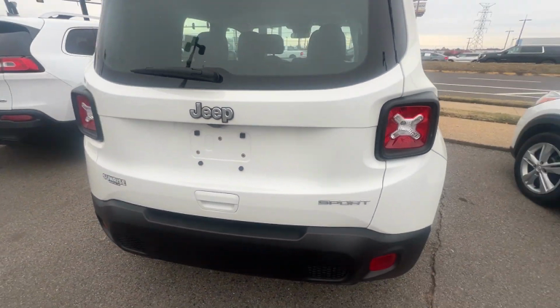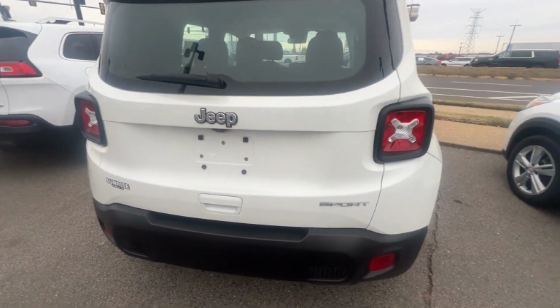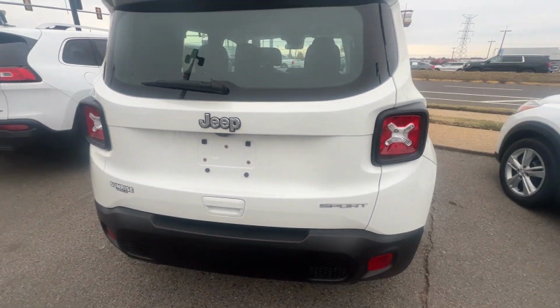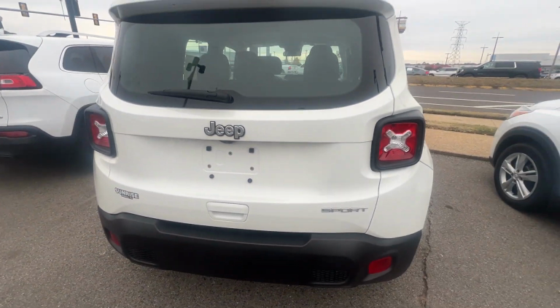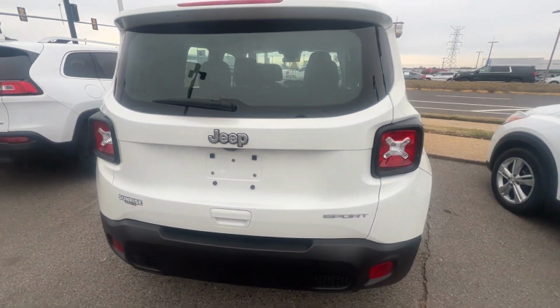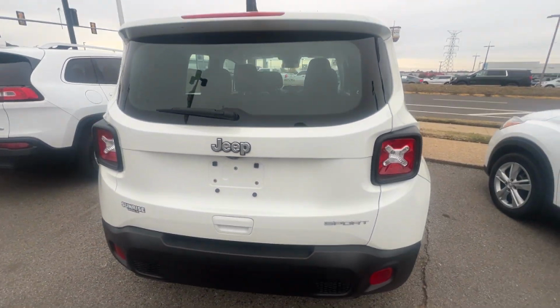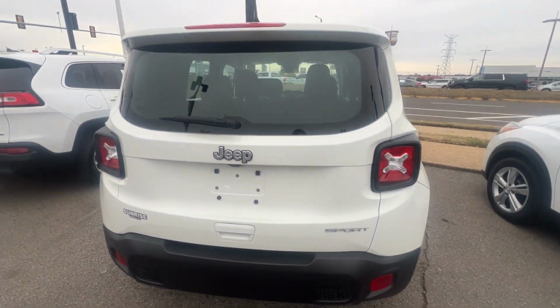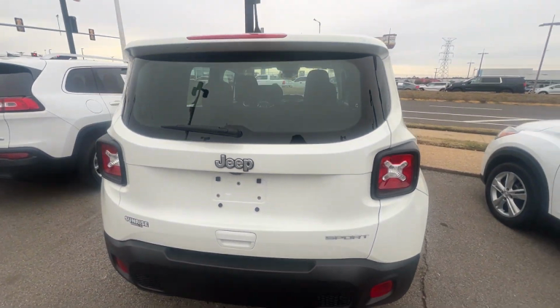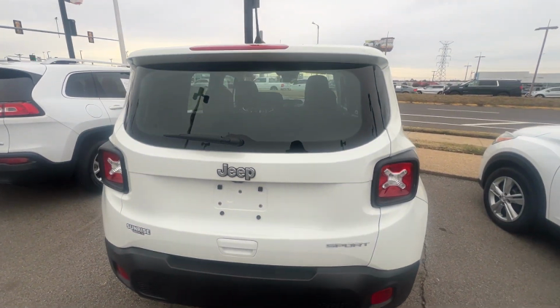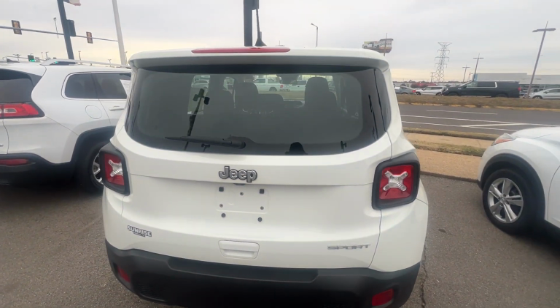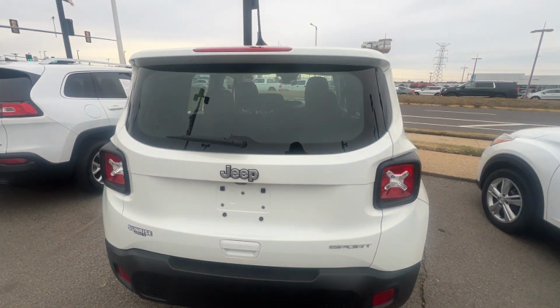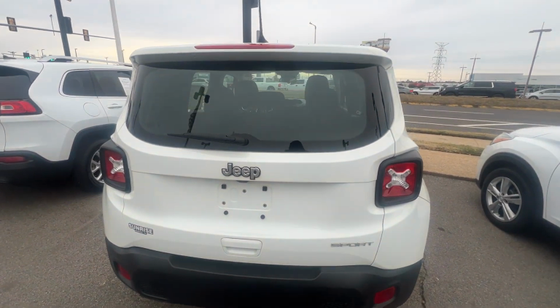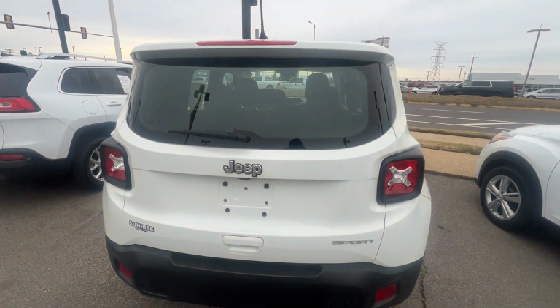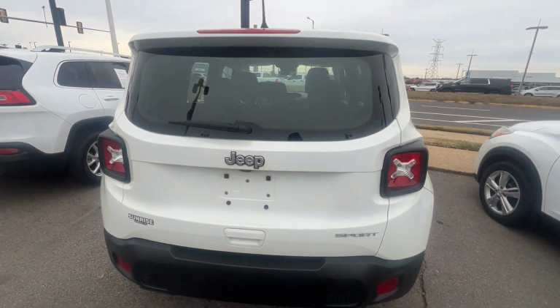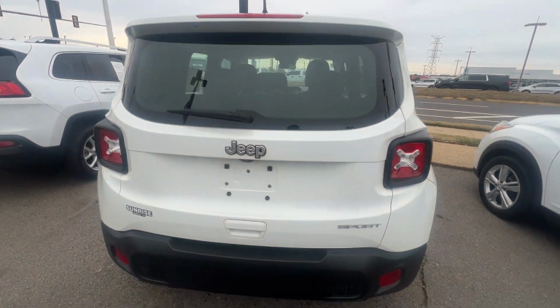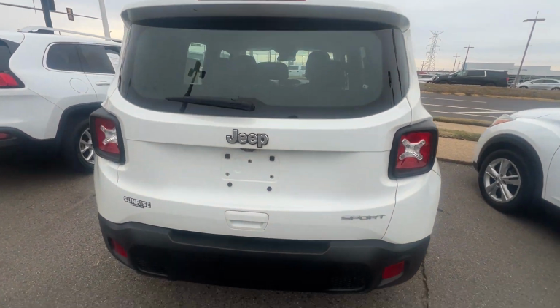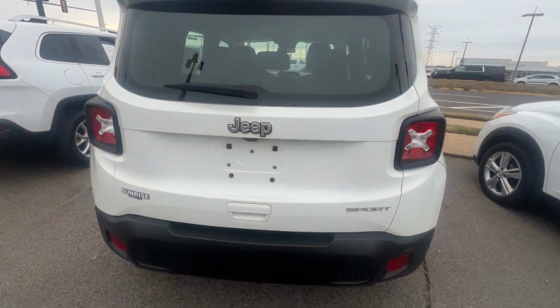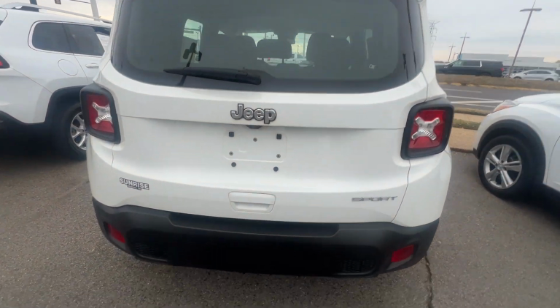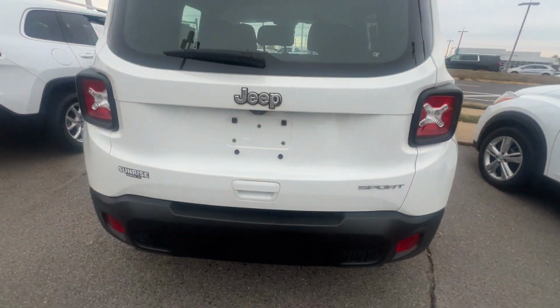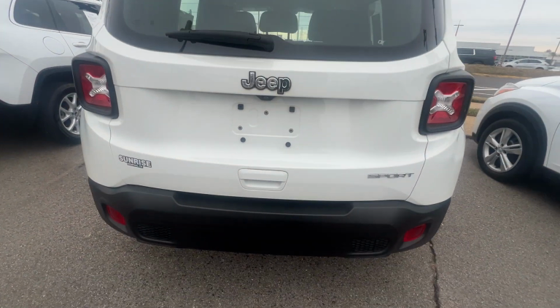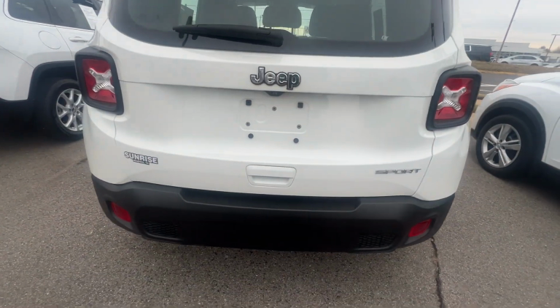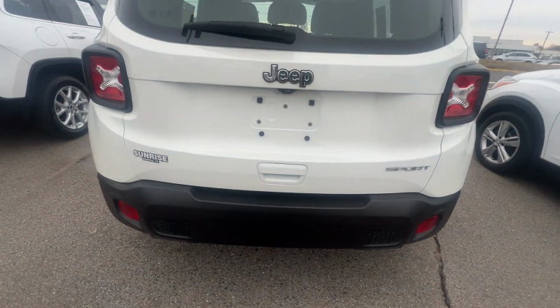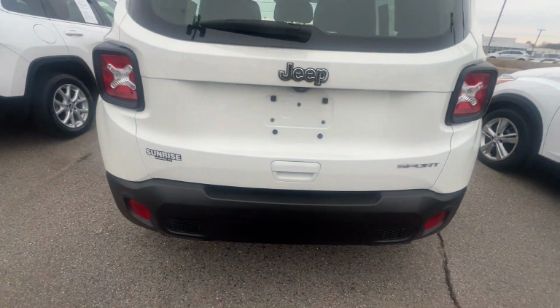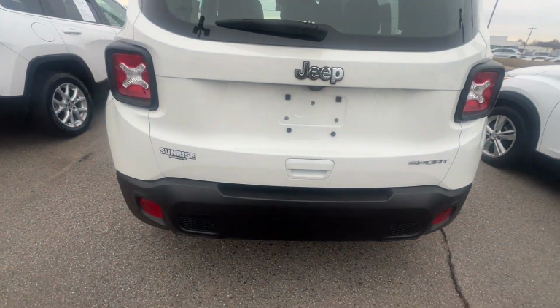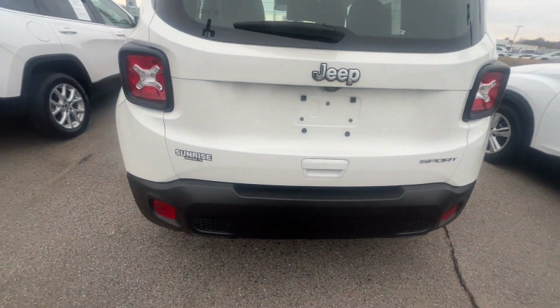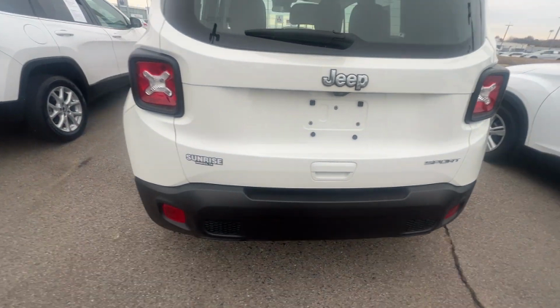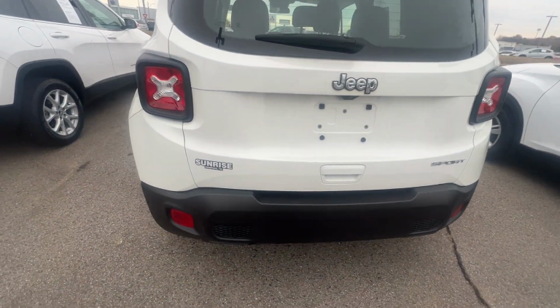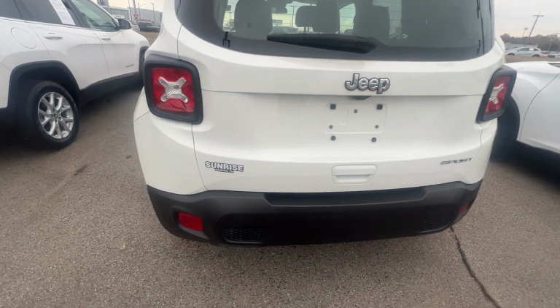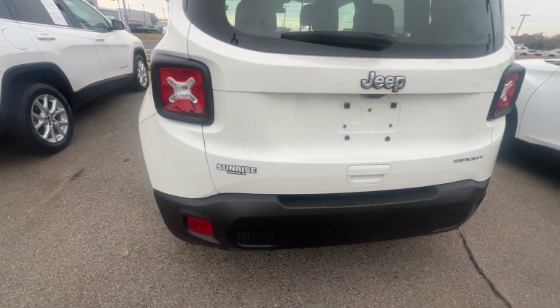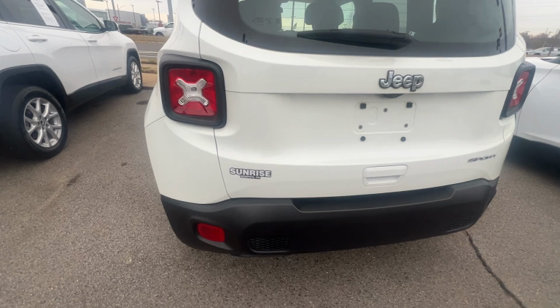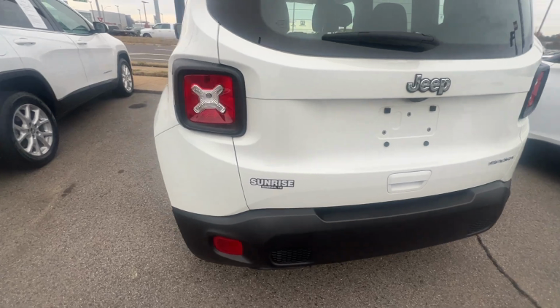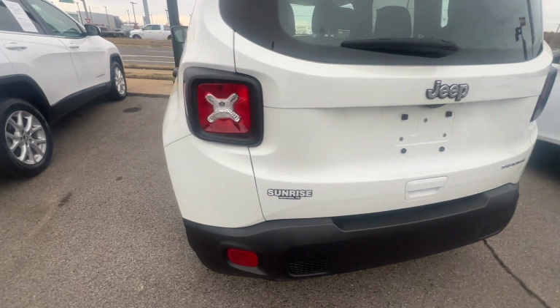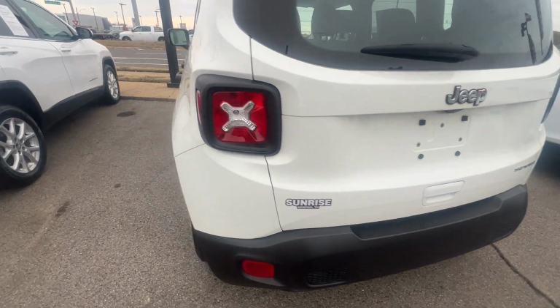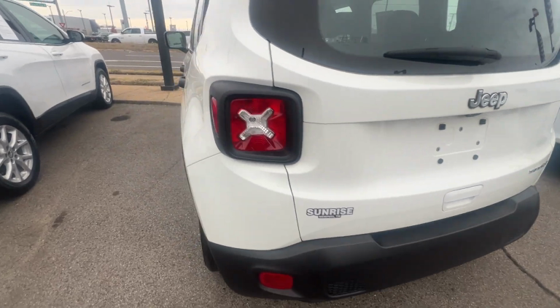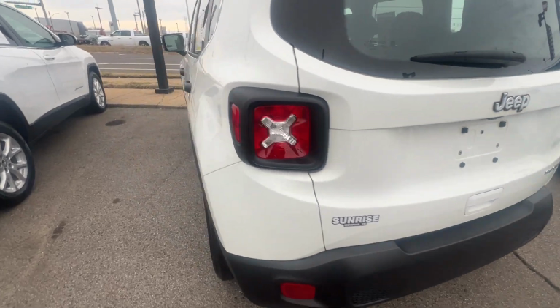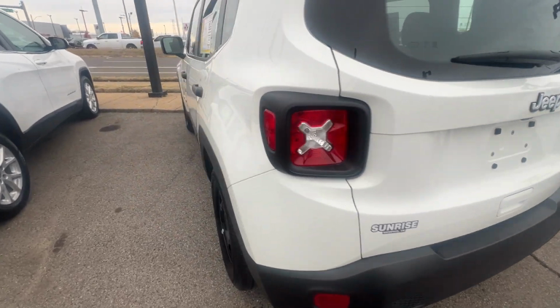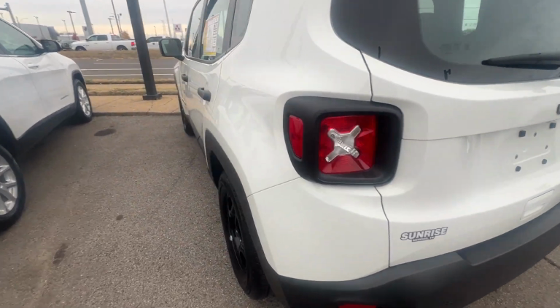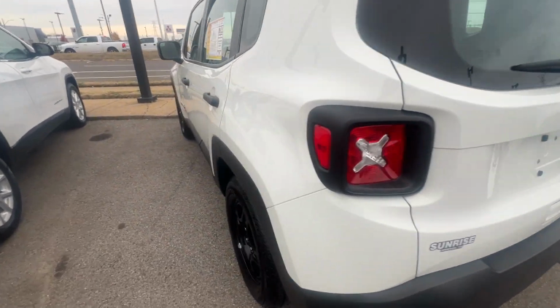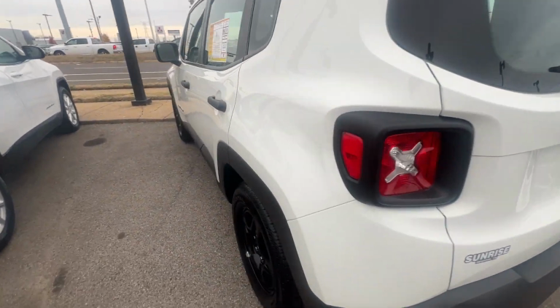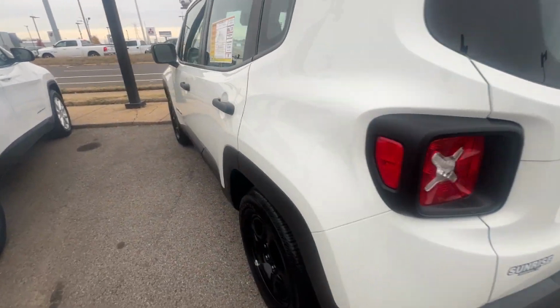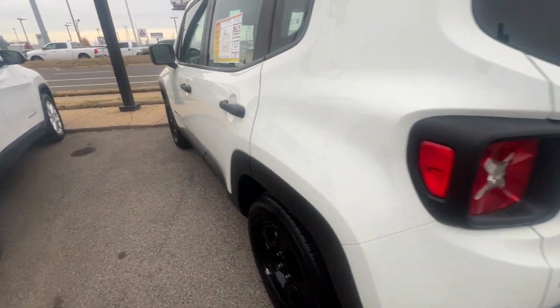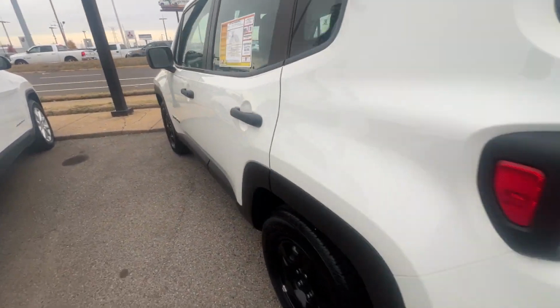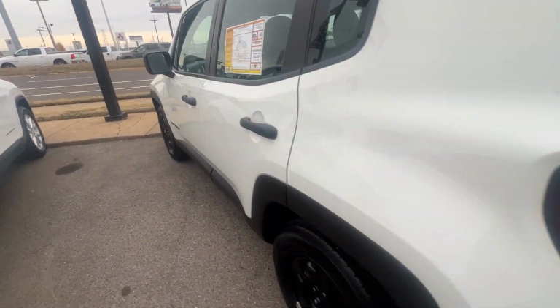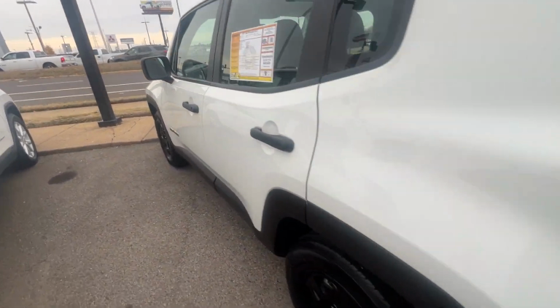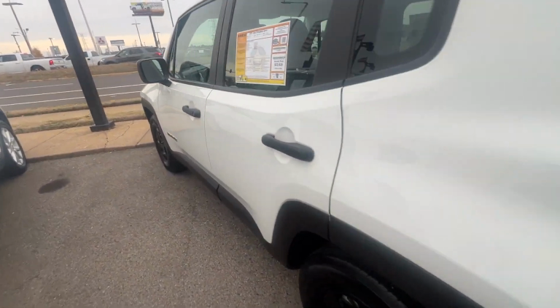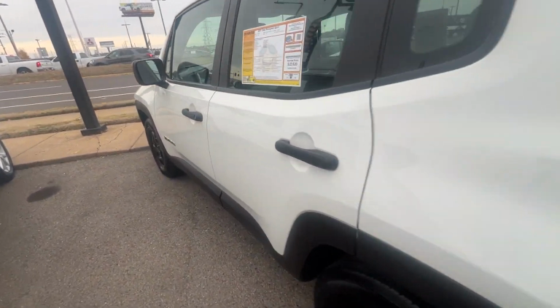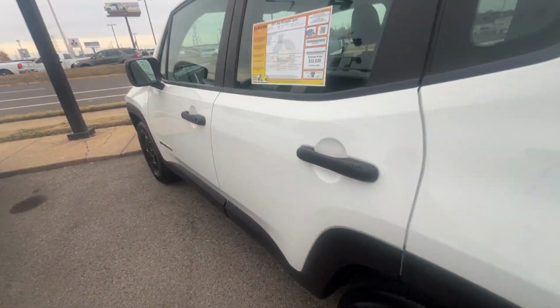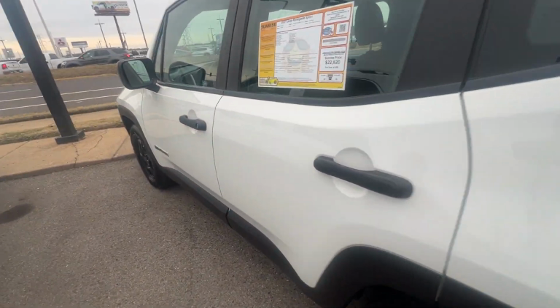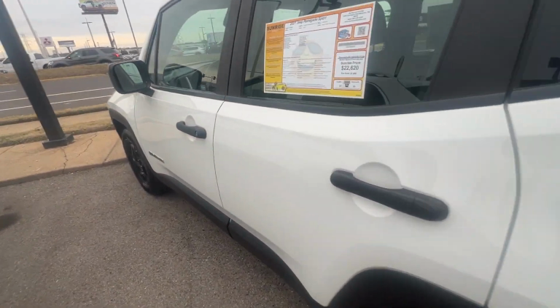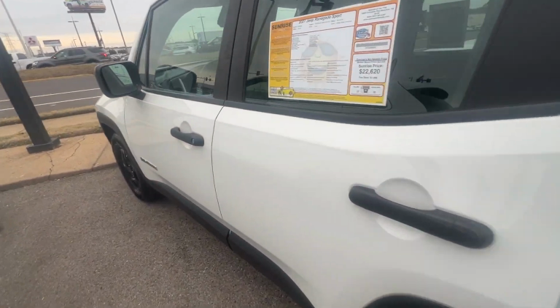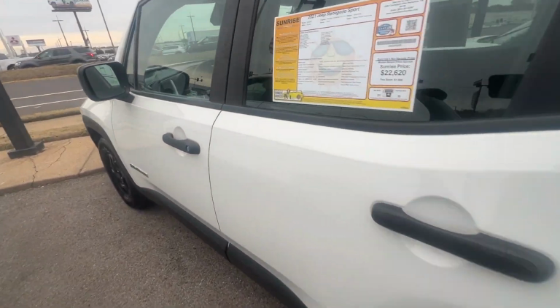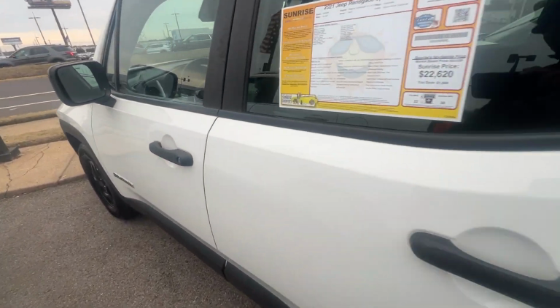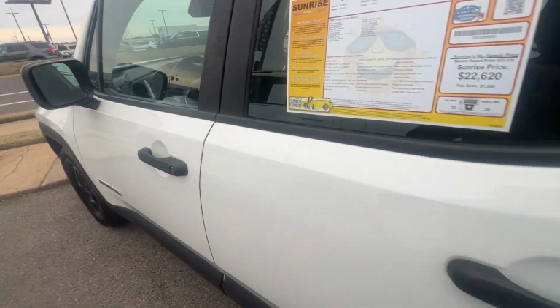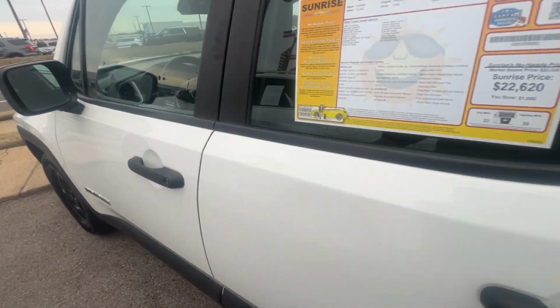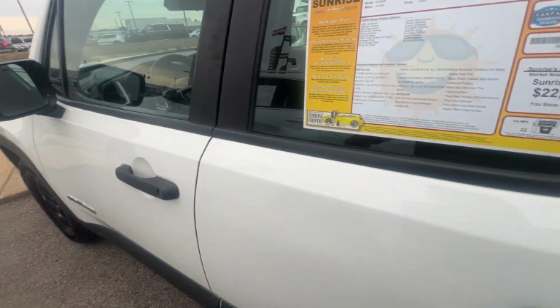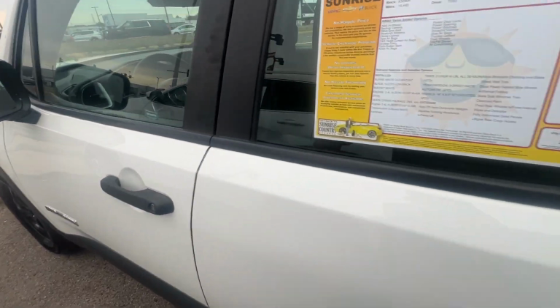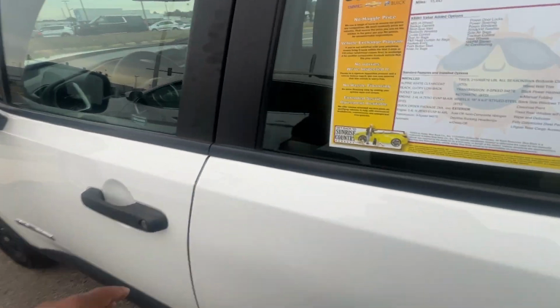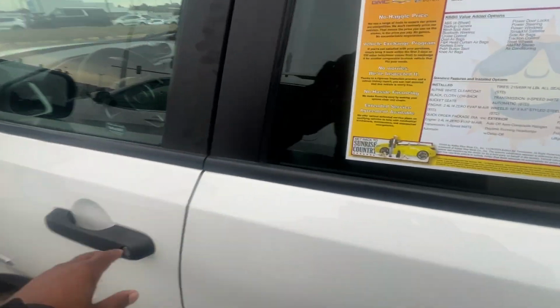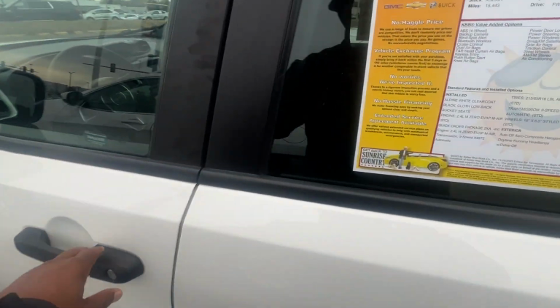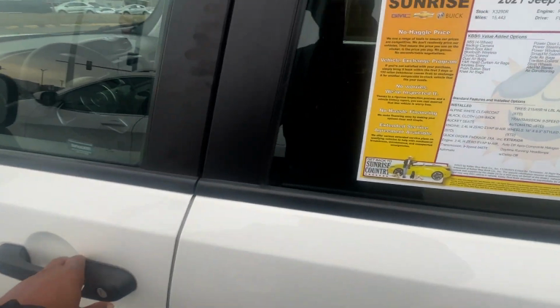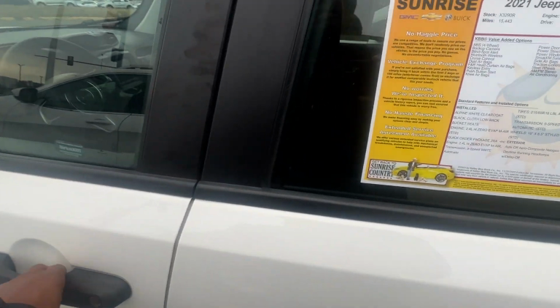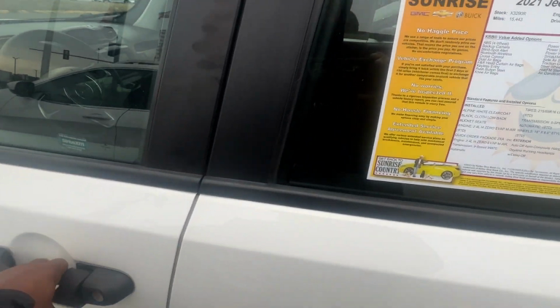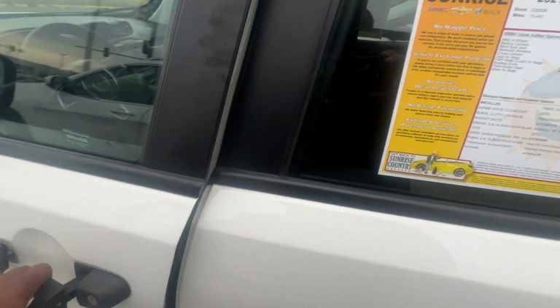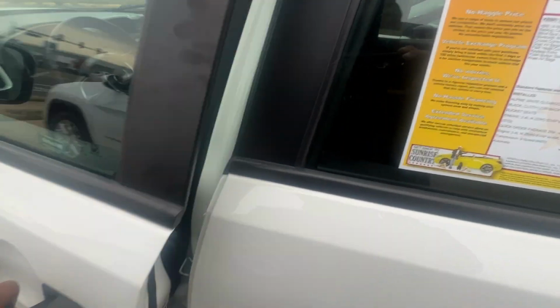Sport package on here. Rear camera on the back. Let's take a look at the inside.